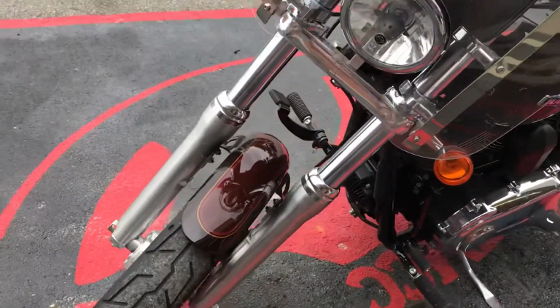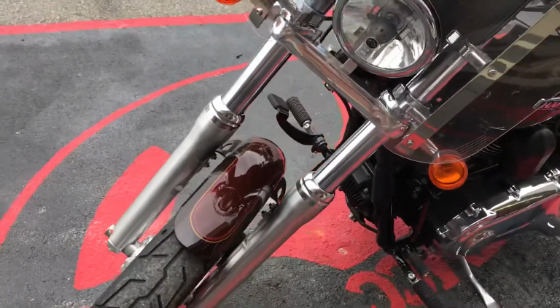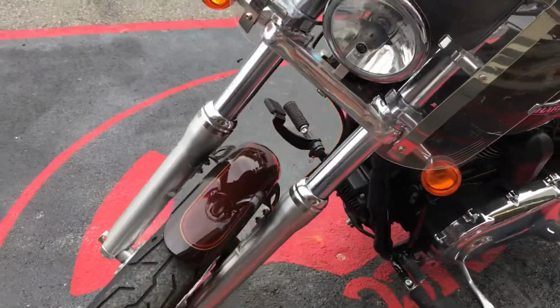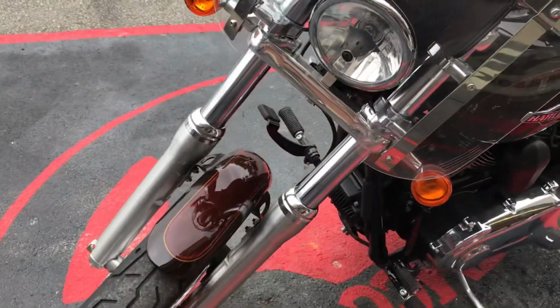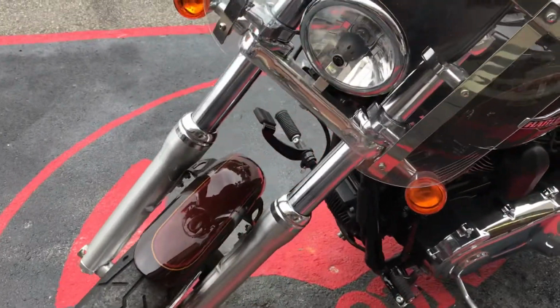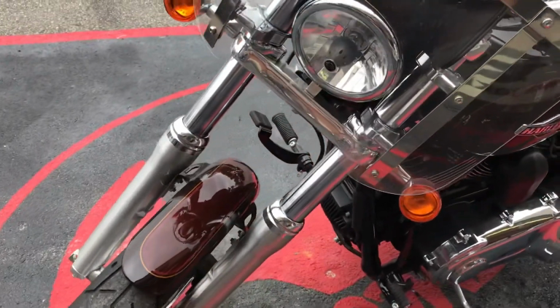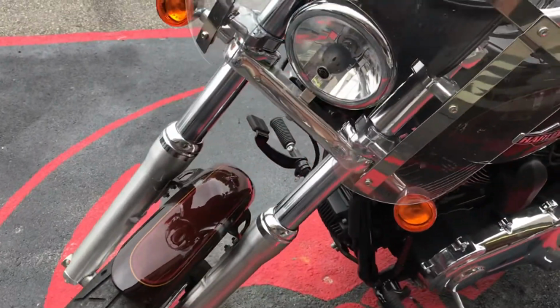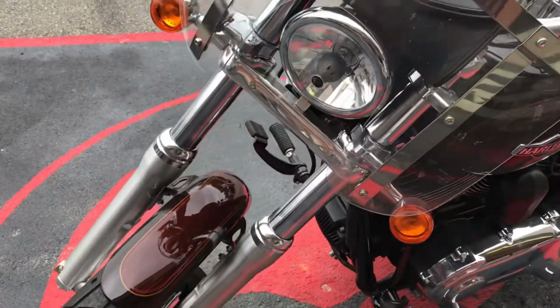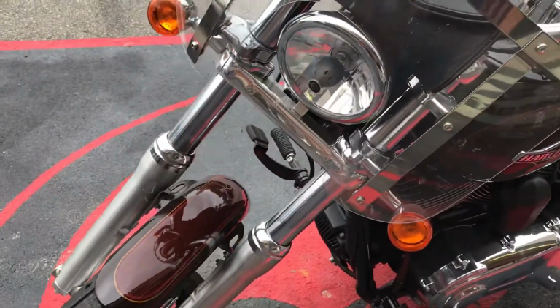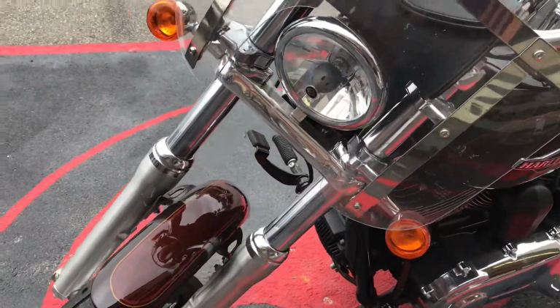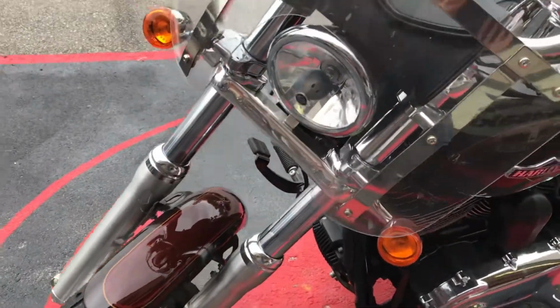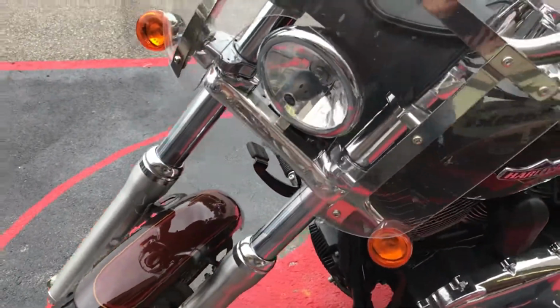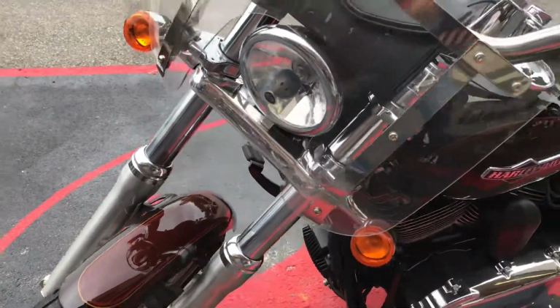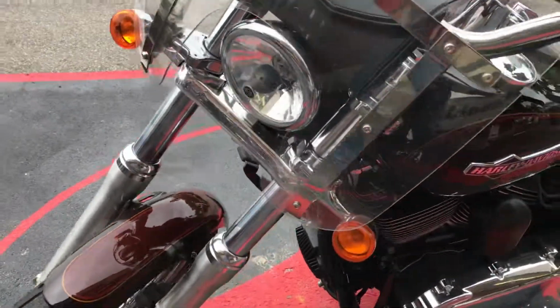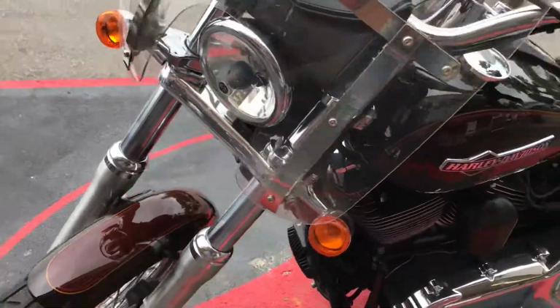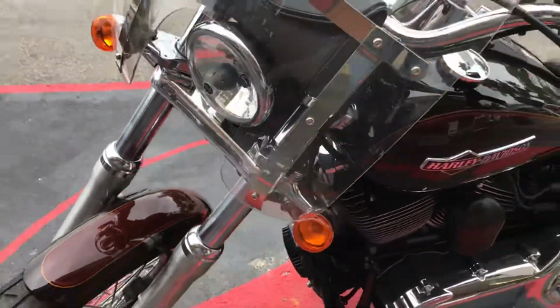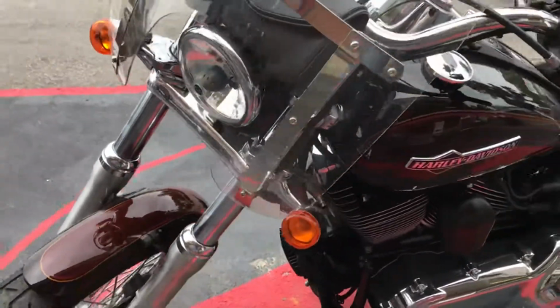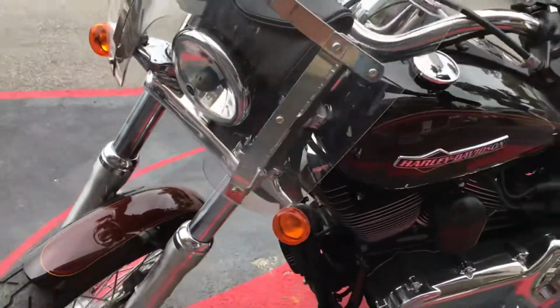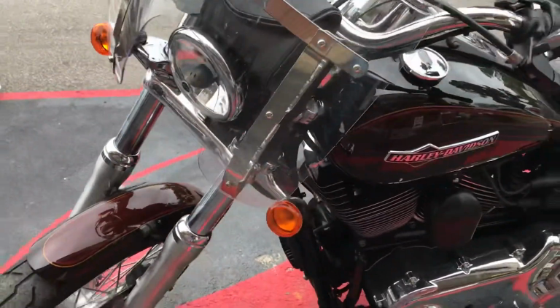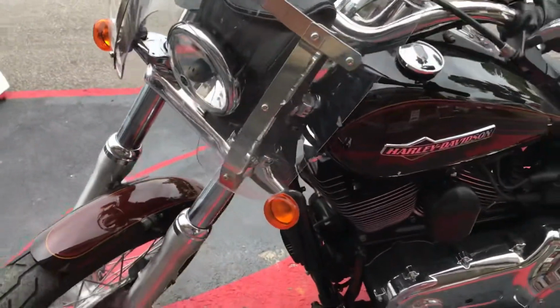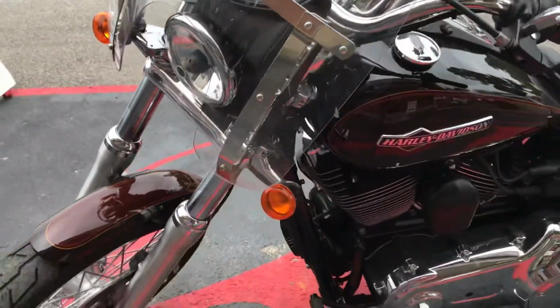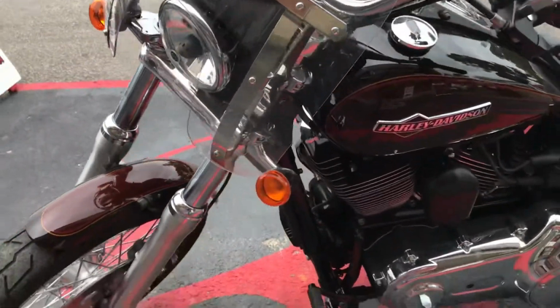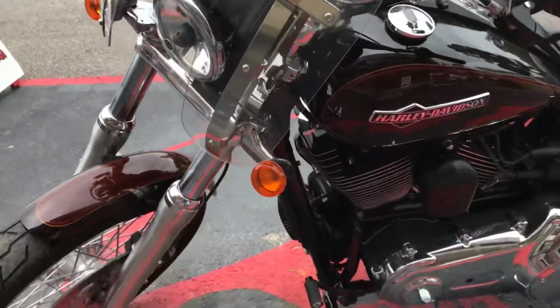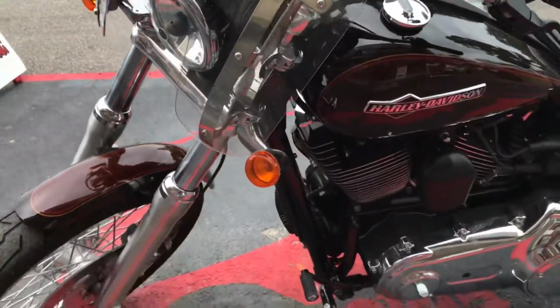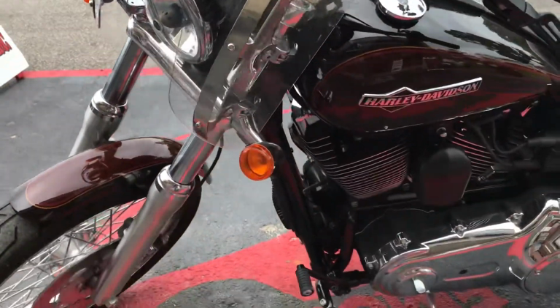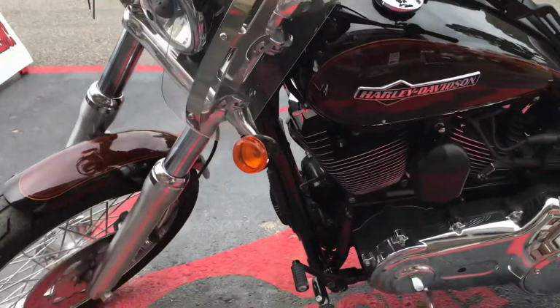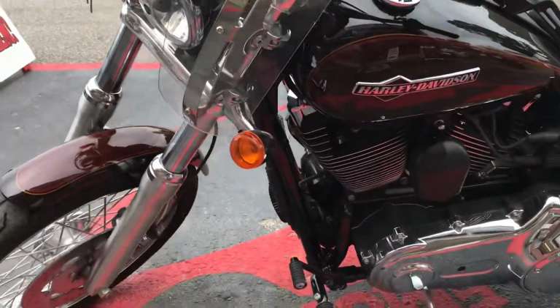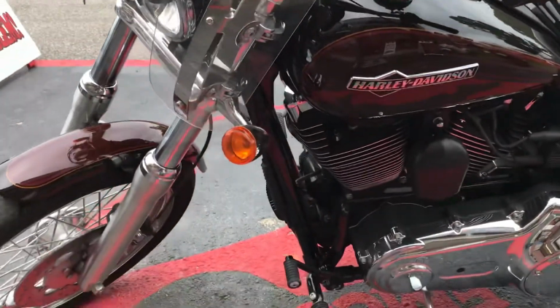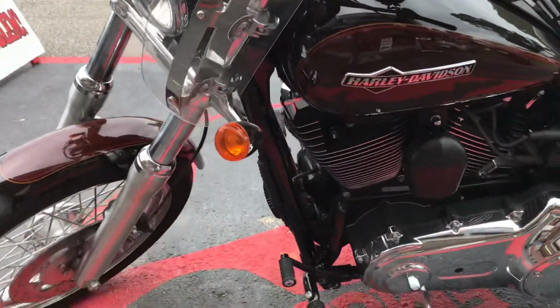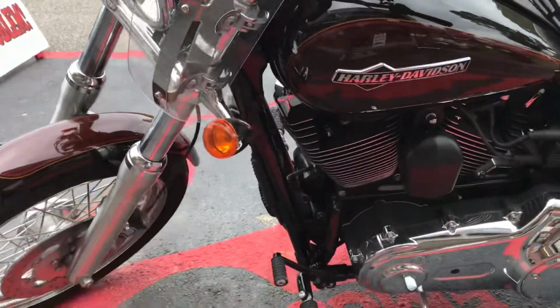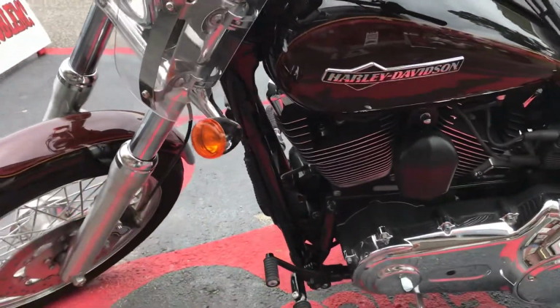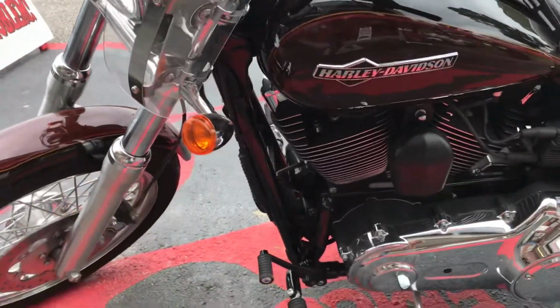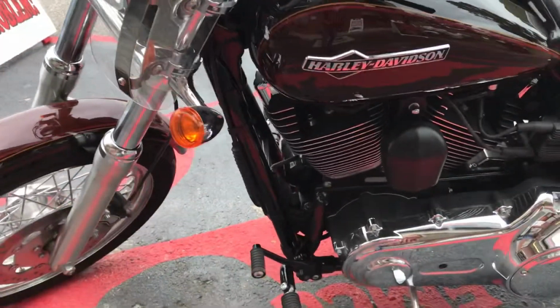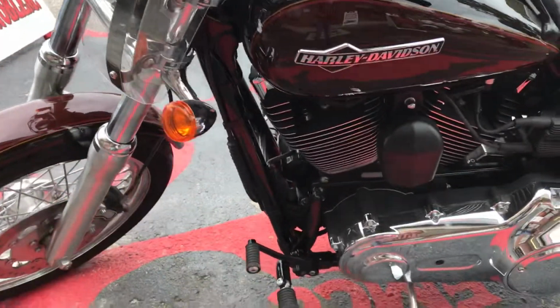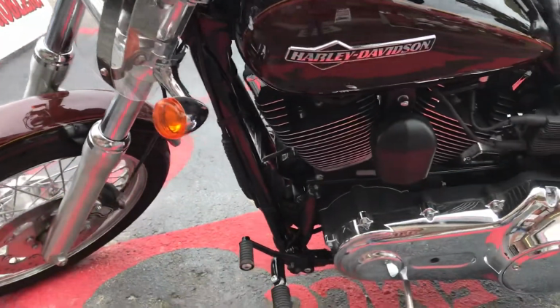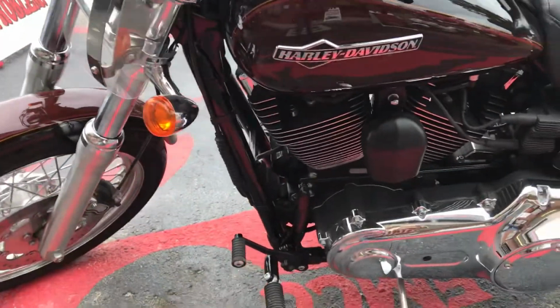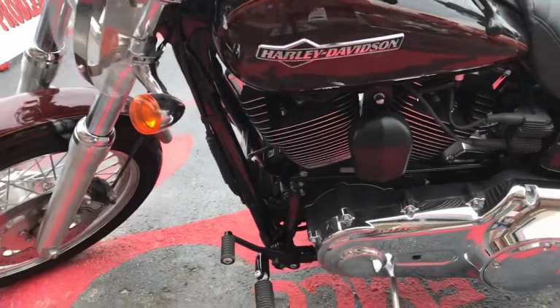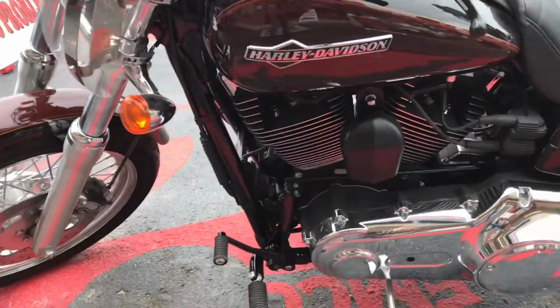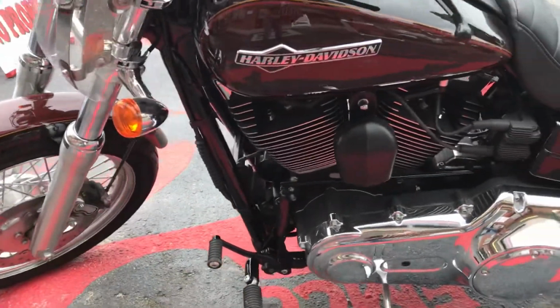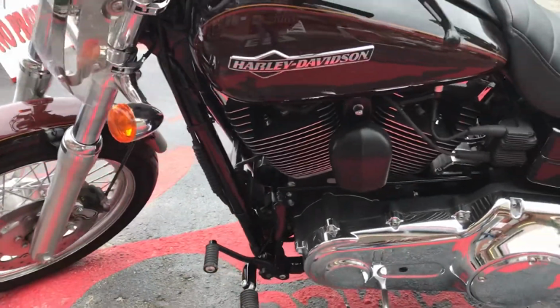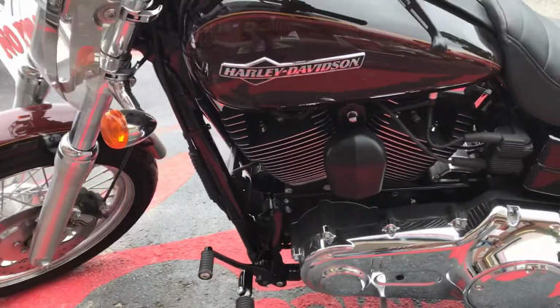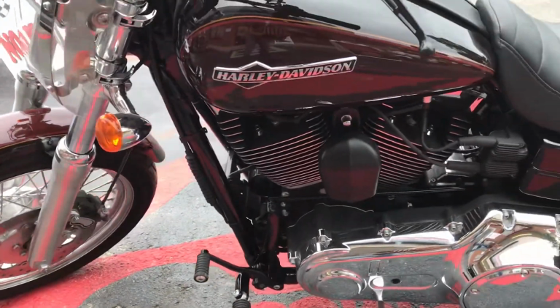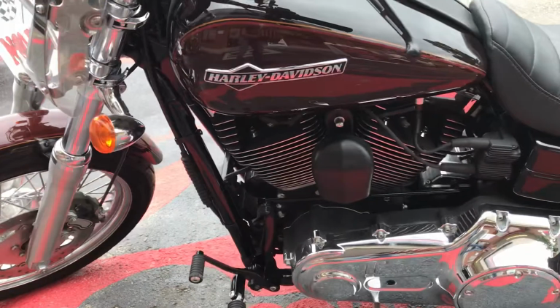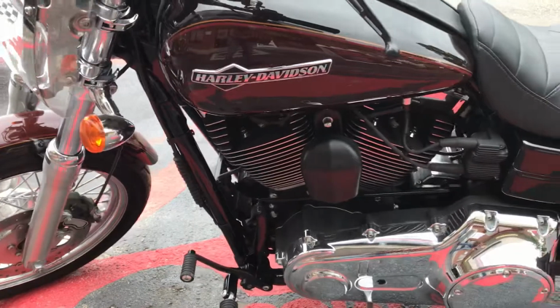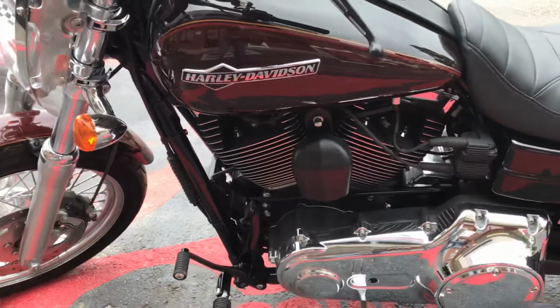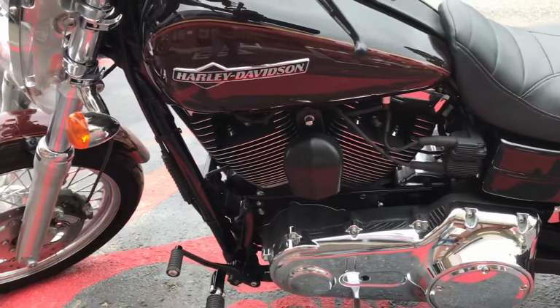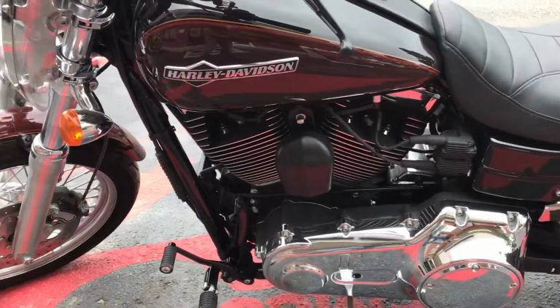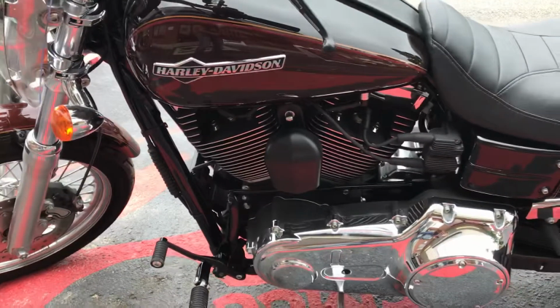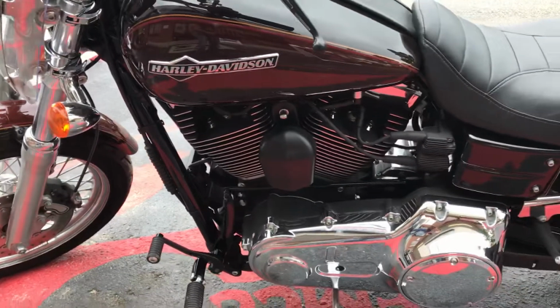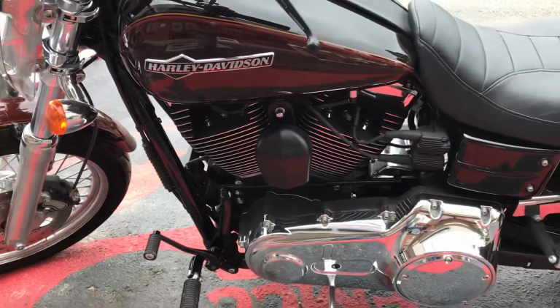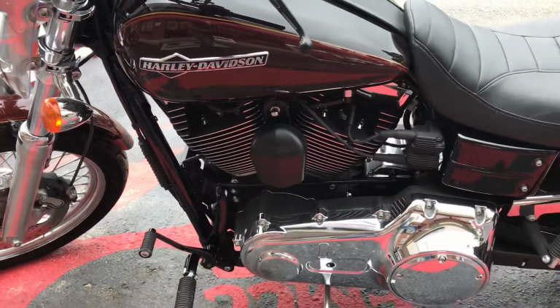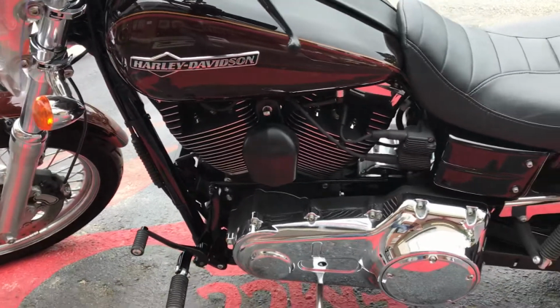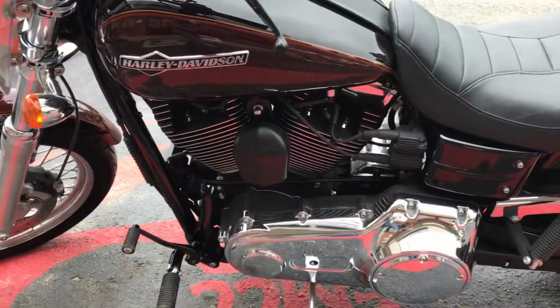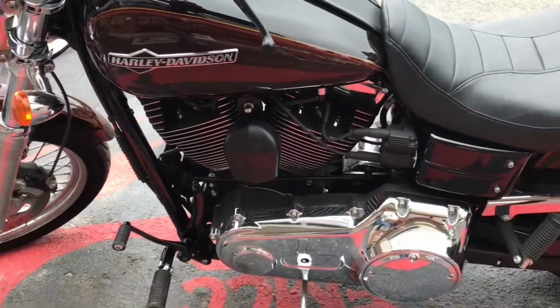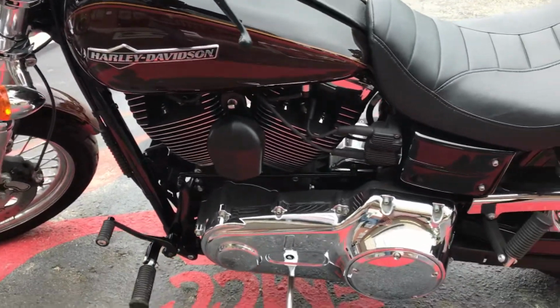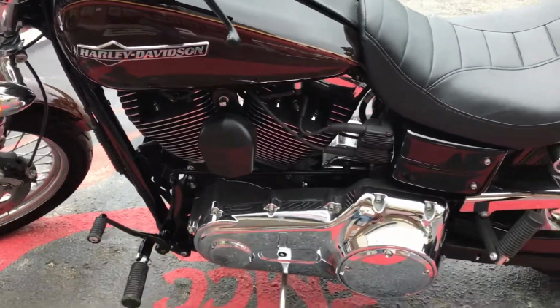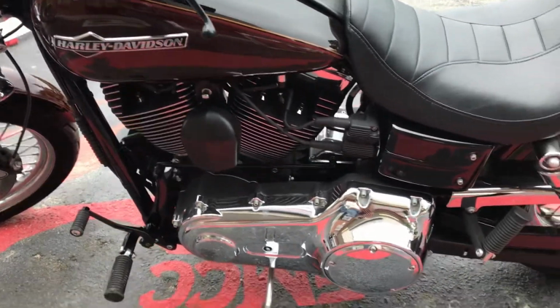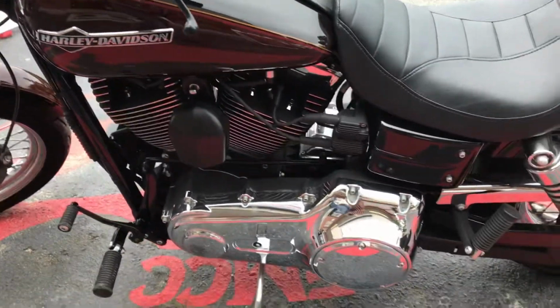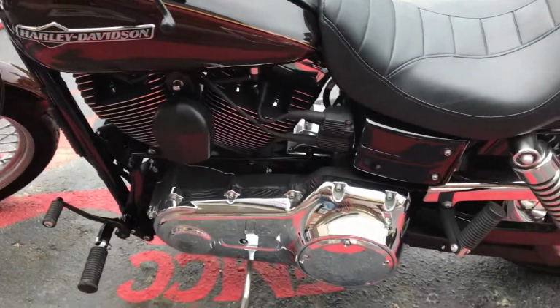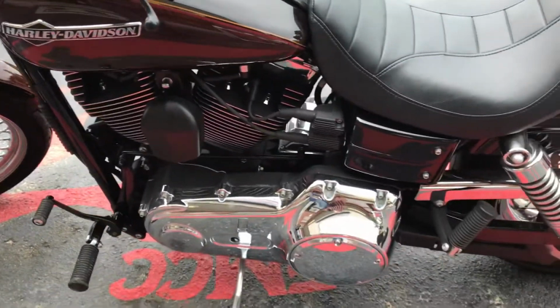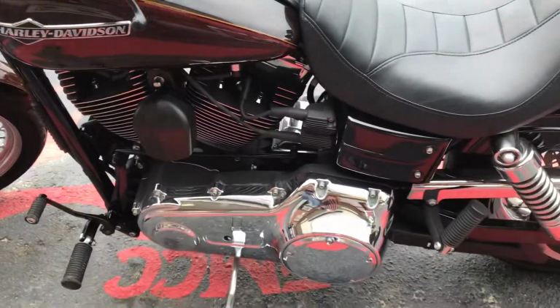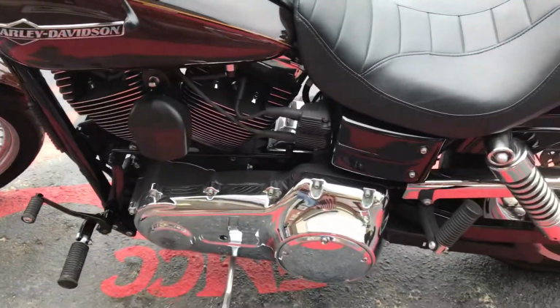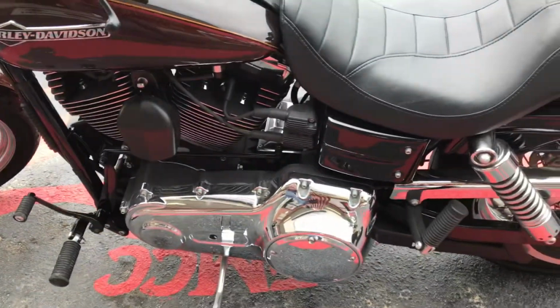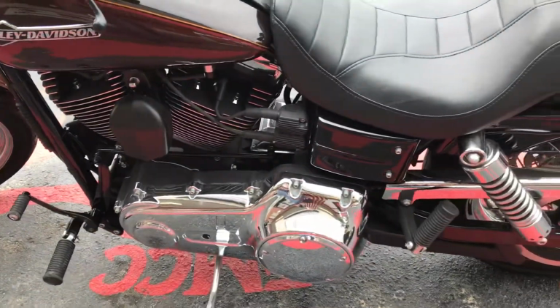It weighs about 645 pounds, so it's not too heavy. The ride's really nice, too.